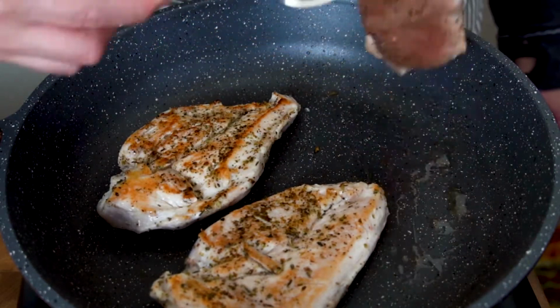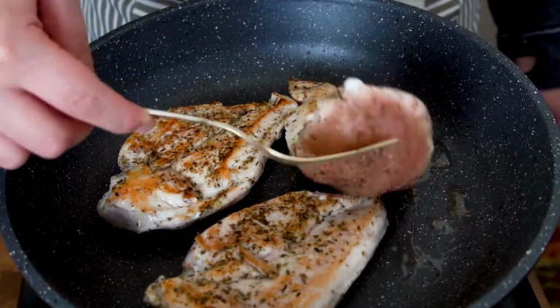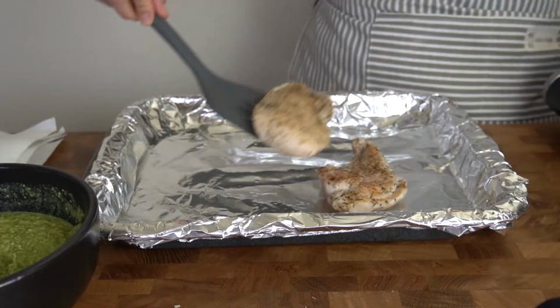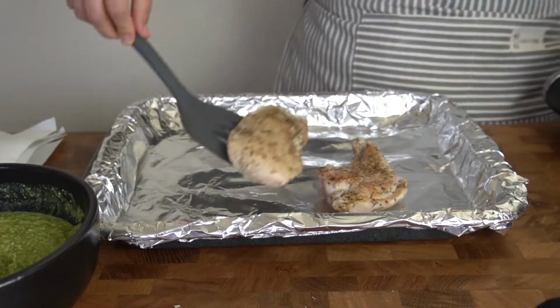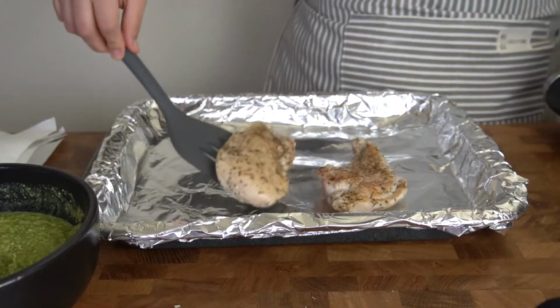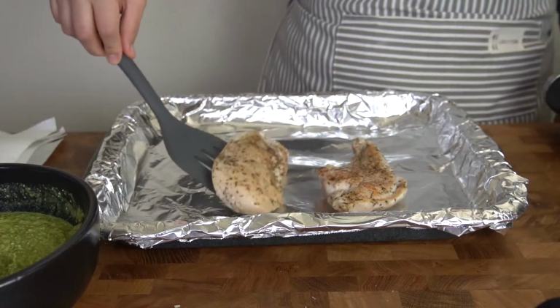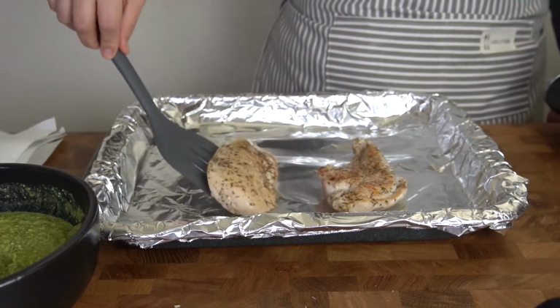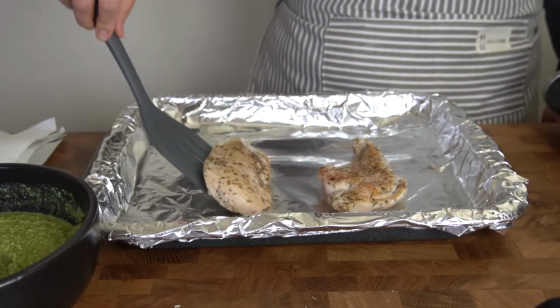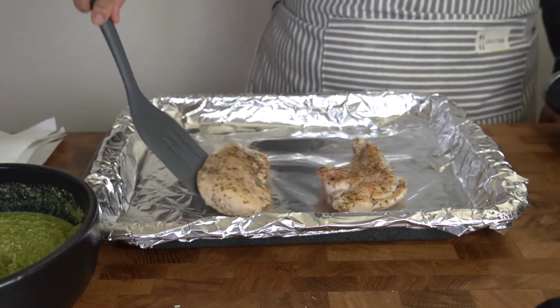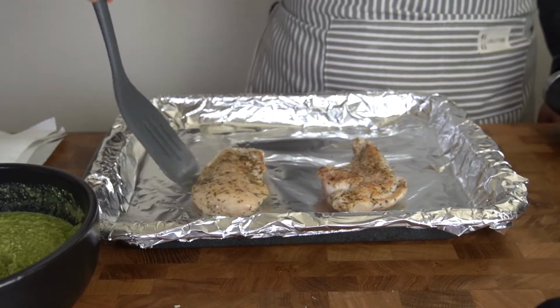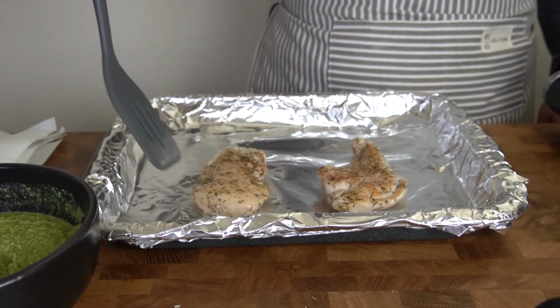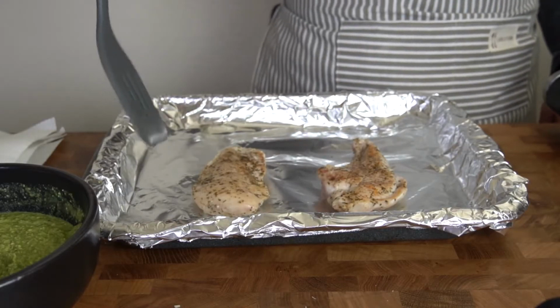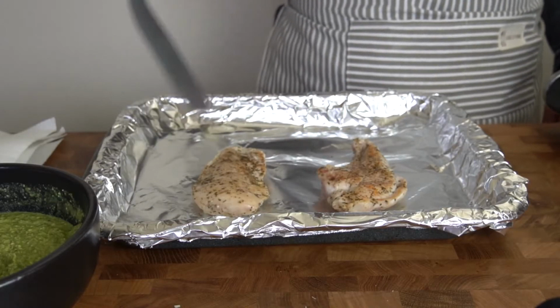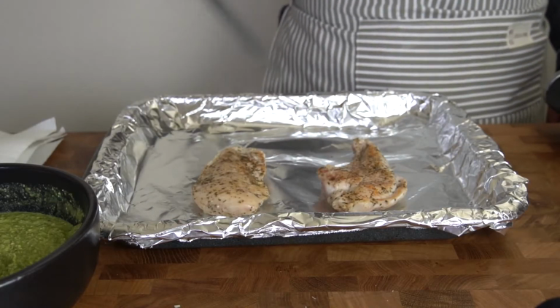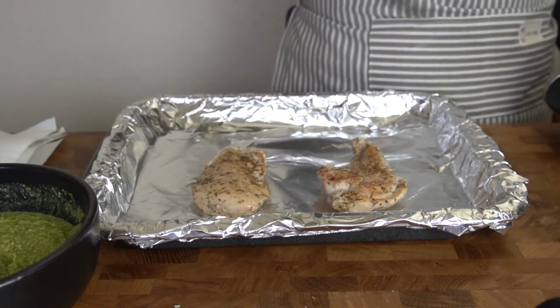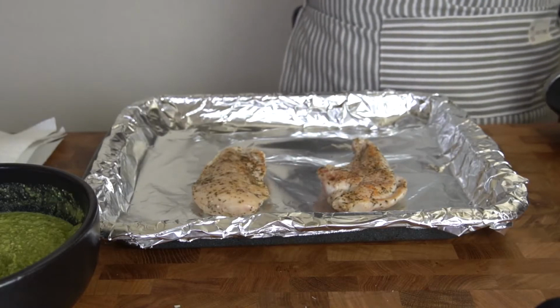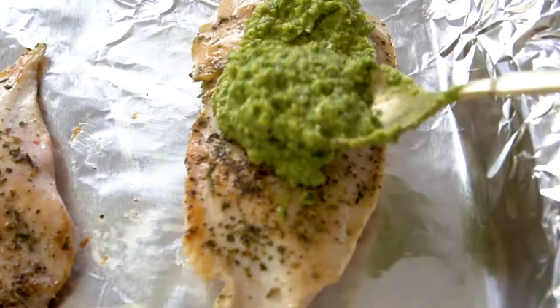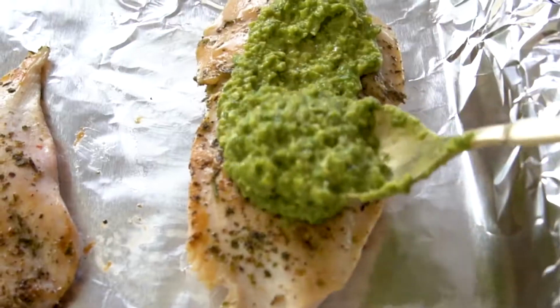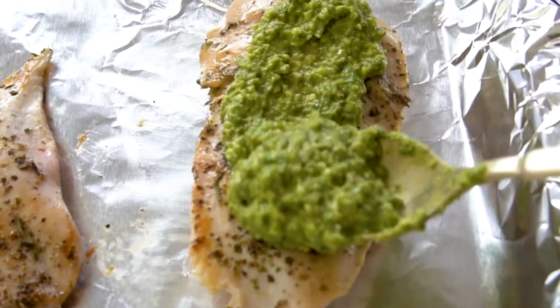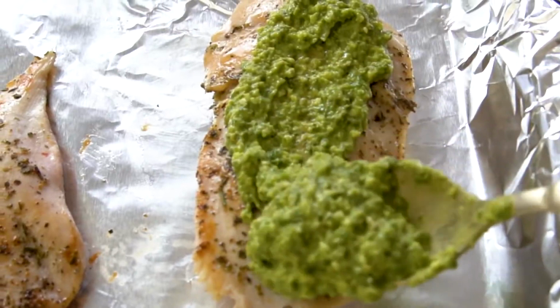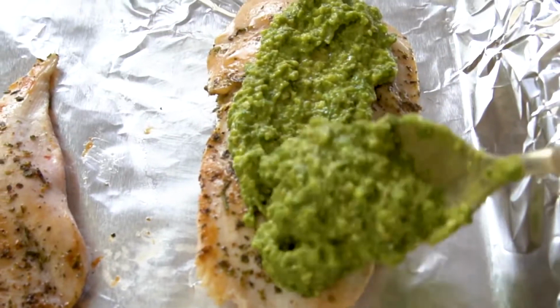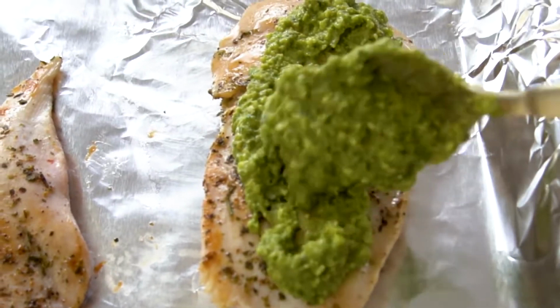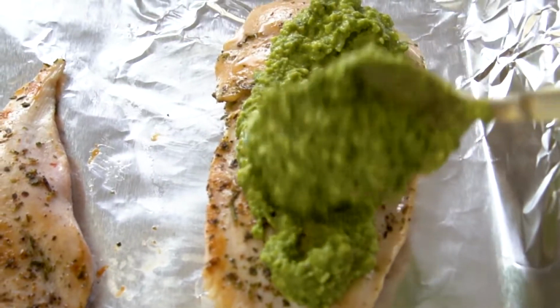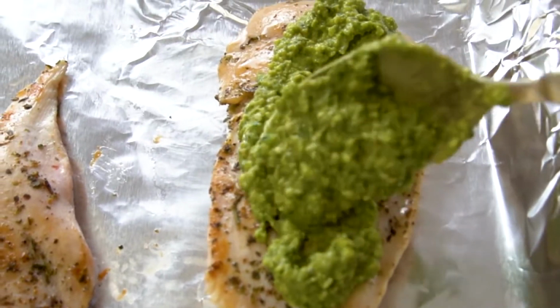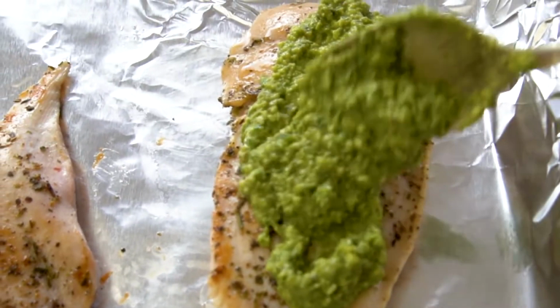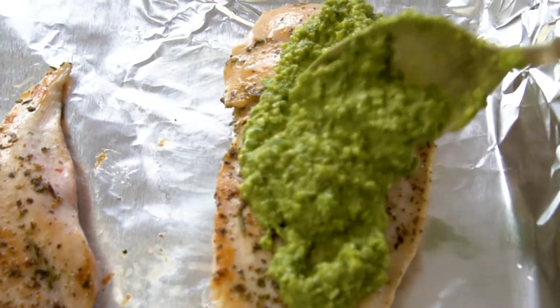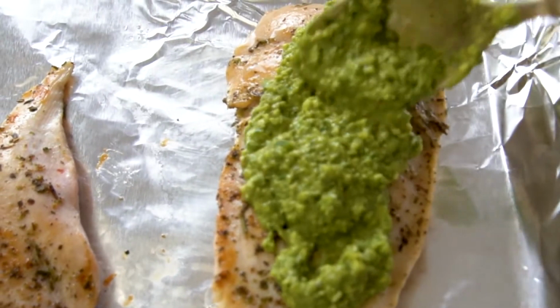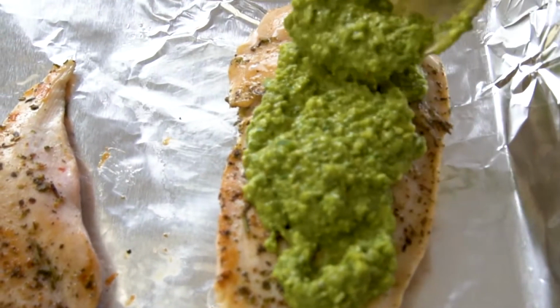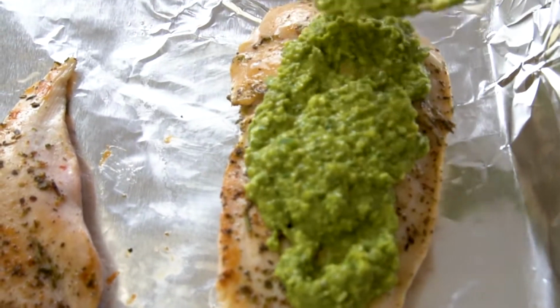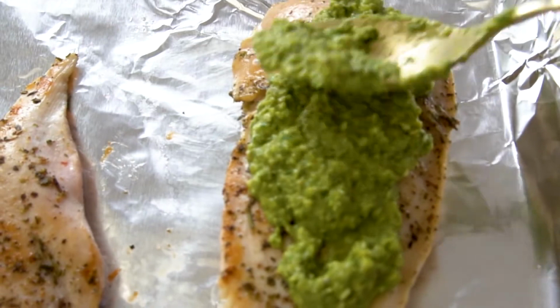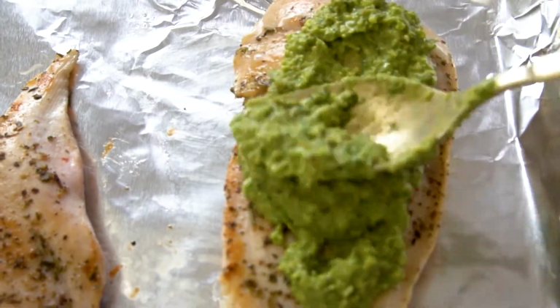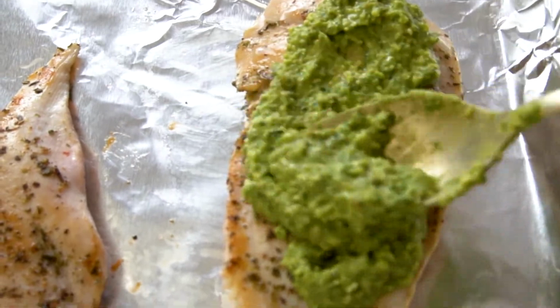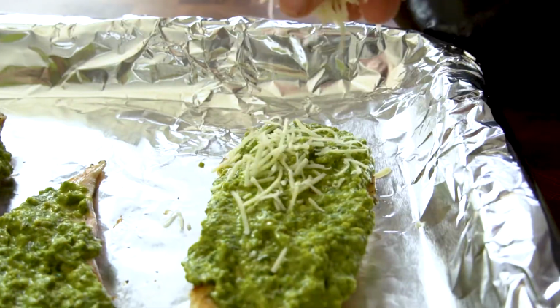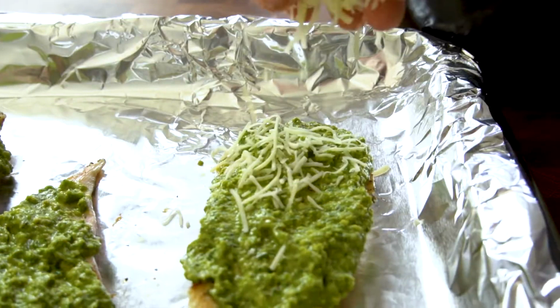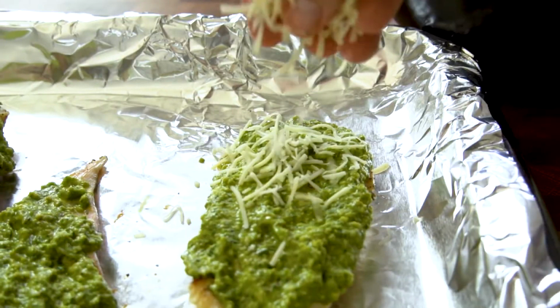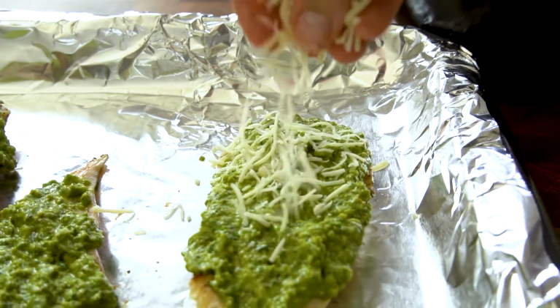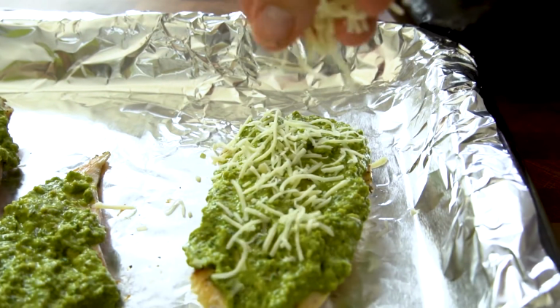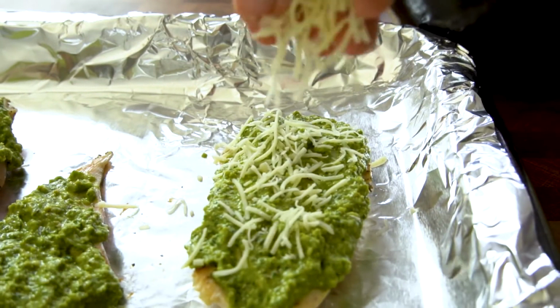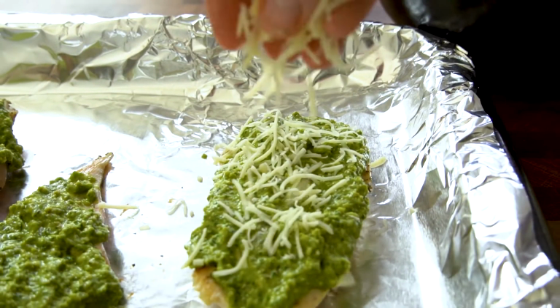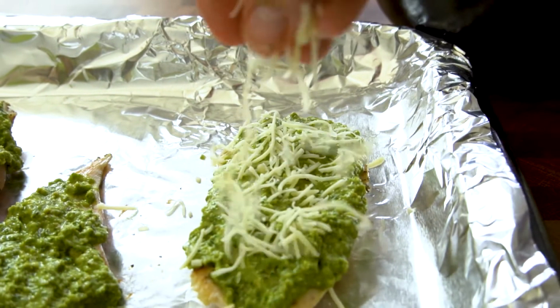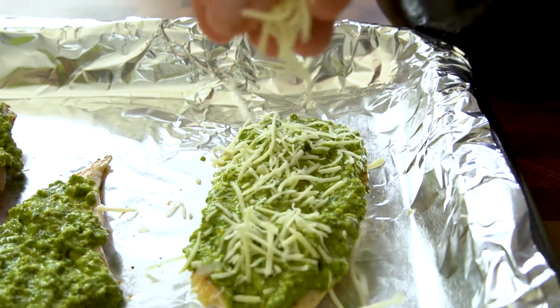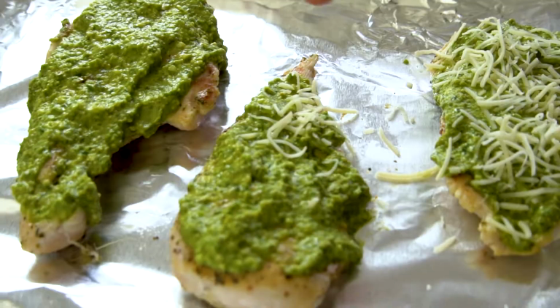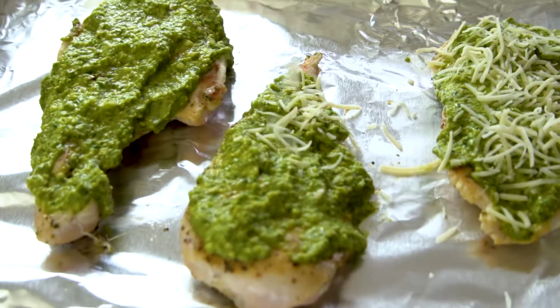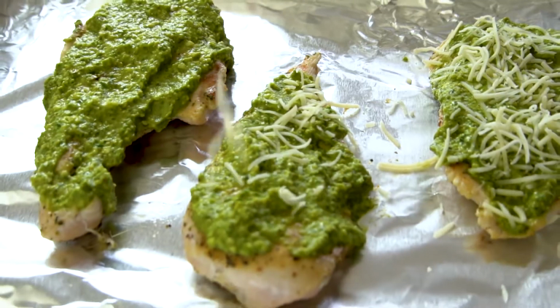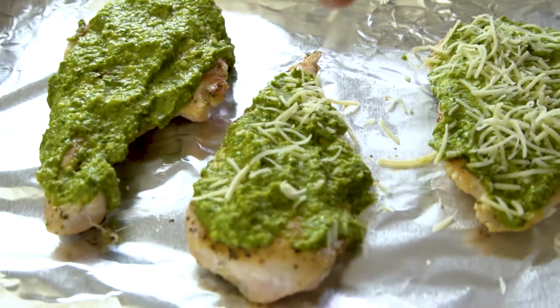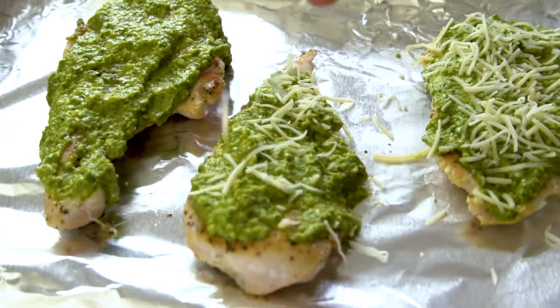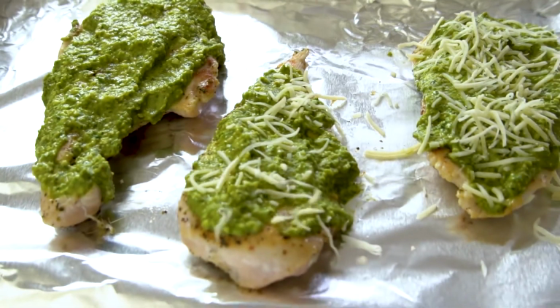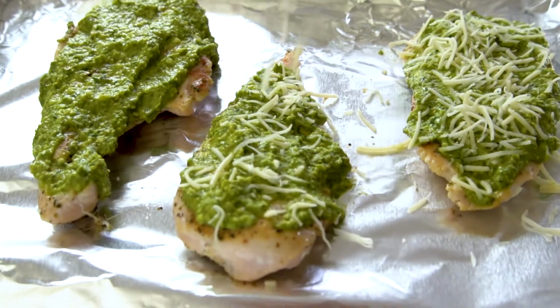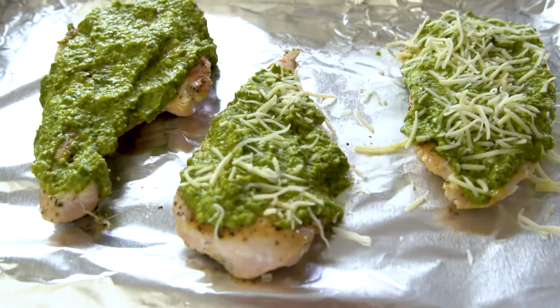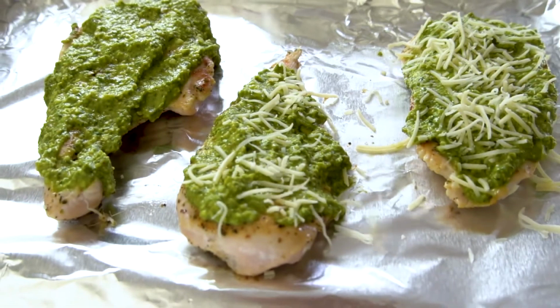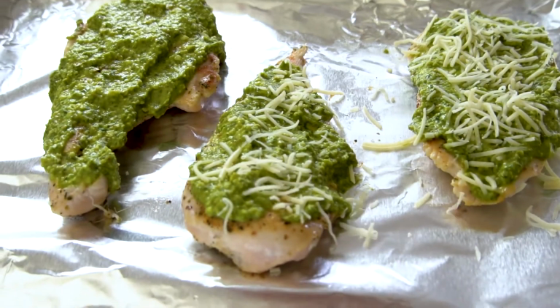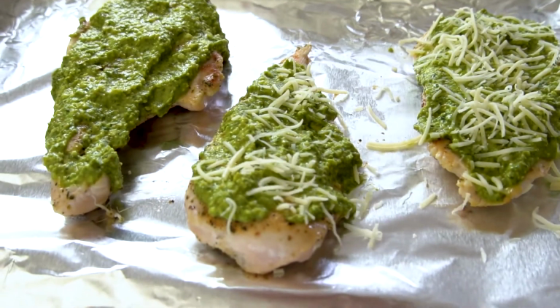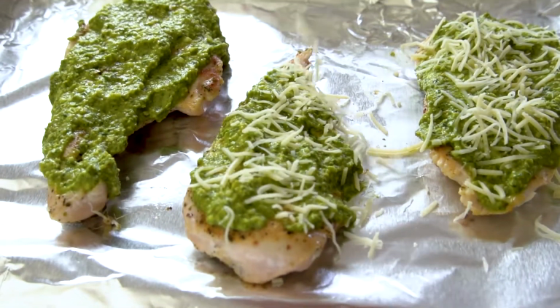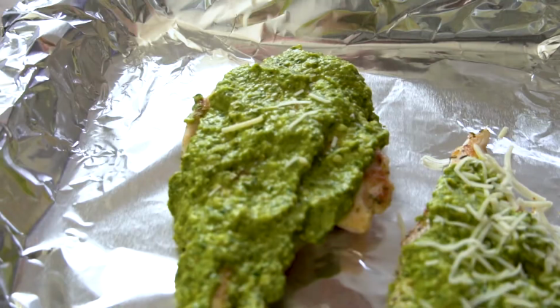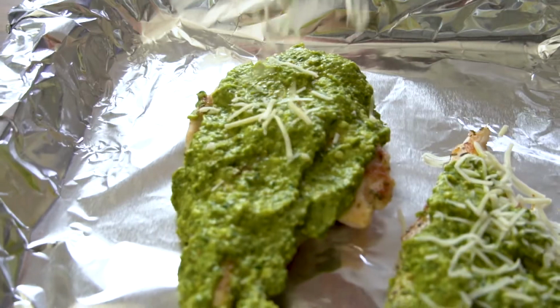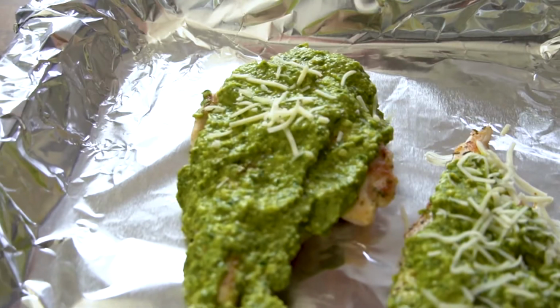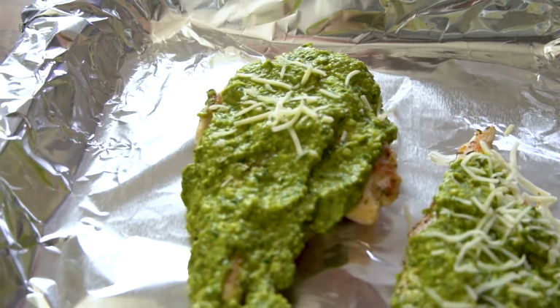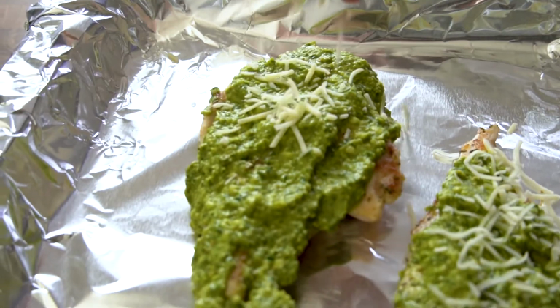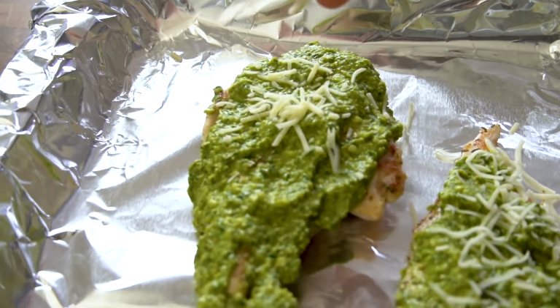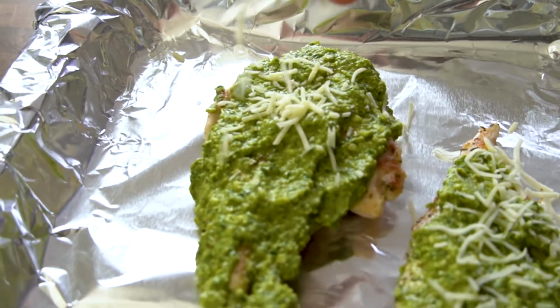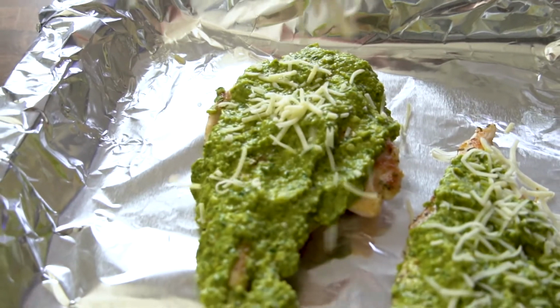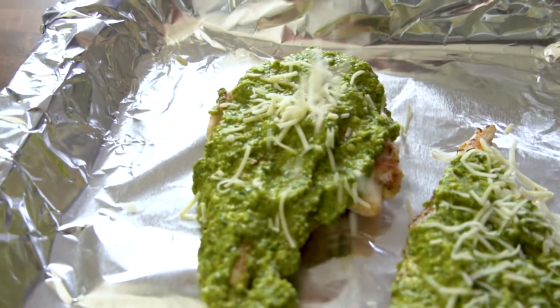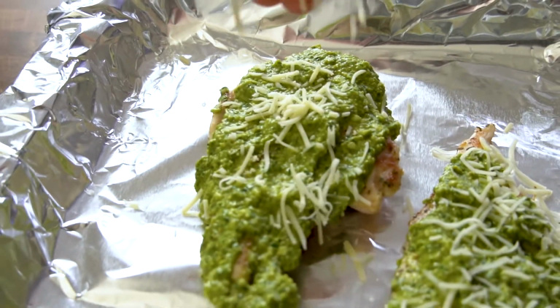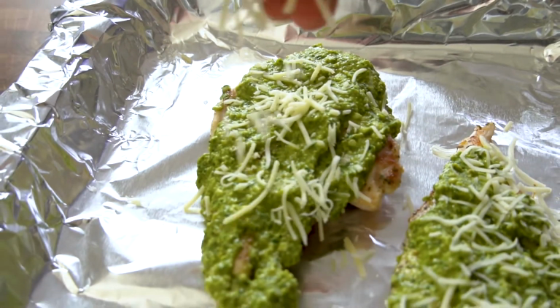Put your chicken on something to throw into the oven. Cover it with our pesto sauce and mozzarella and bake at 400 degrees for 15 minutes.